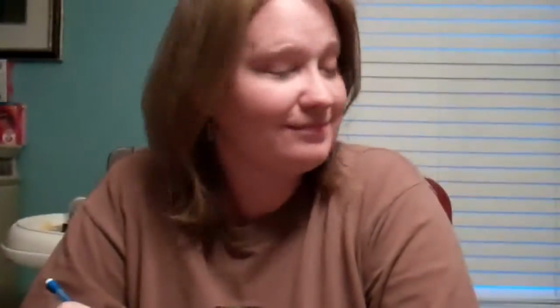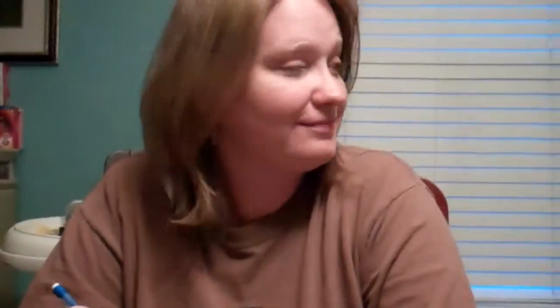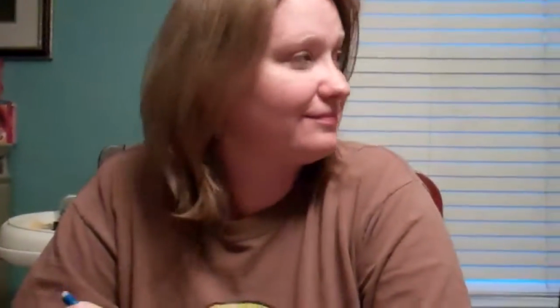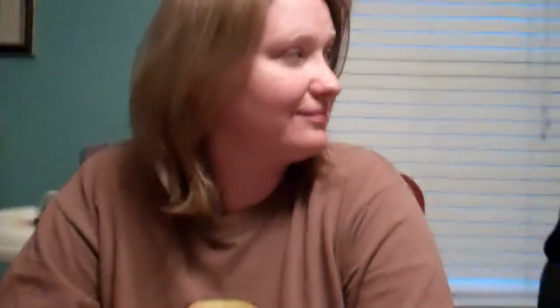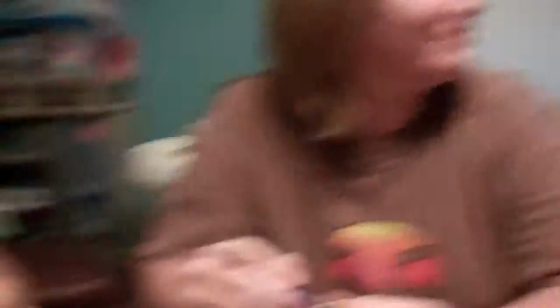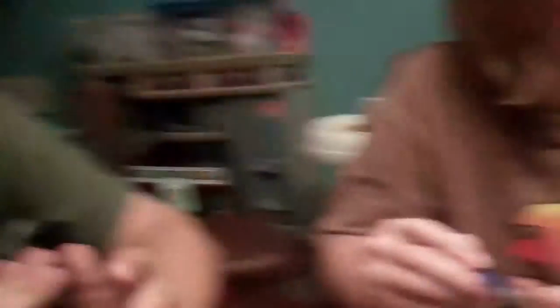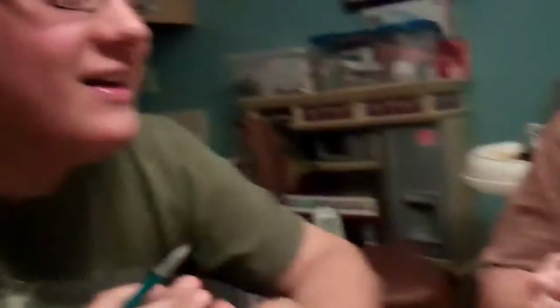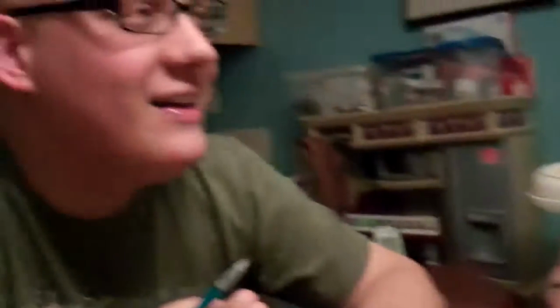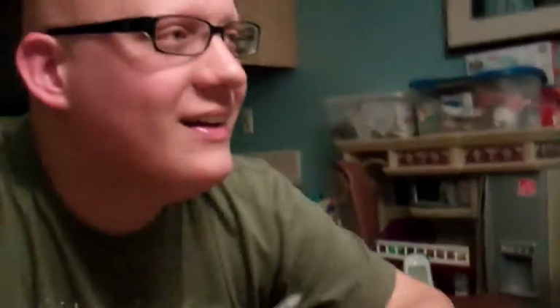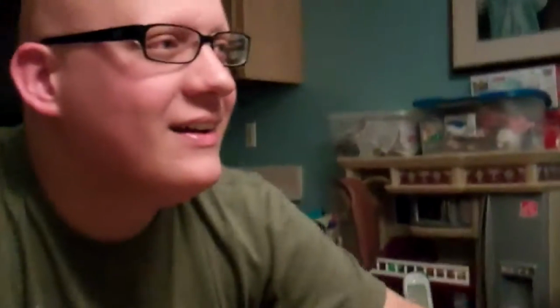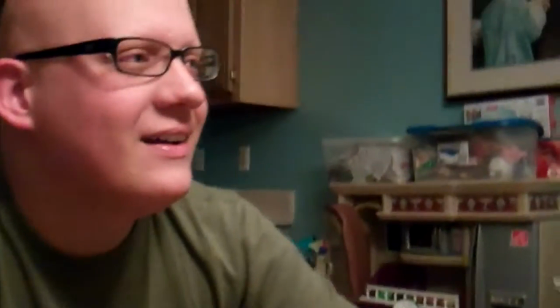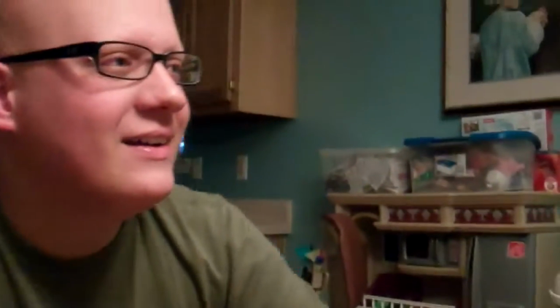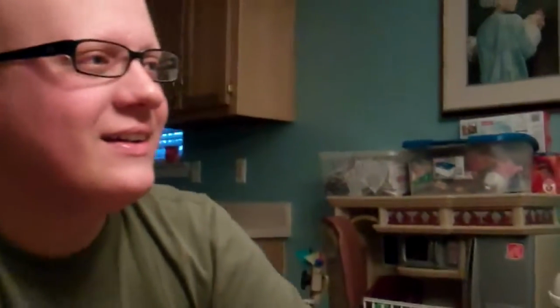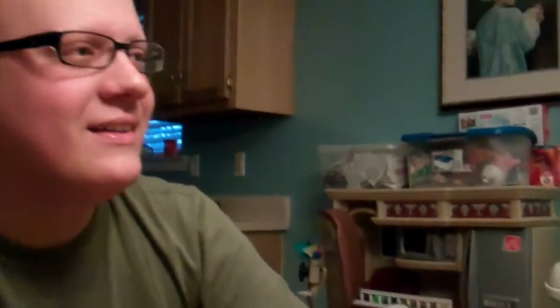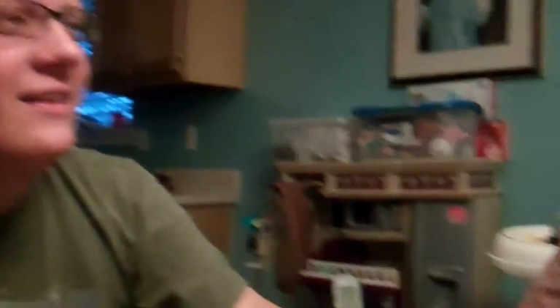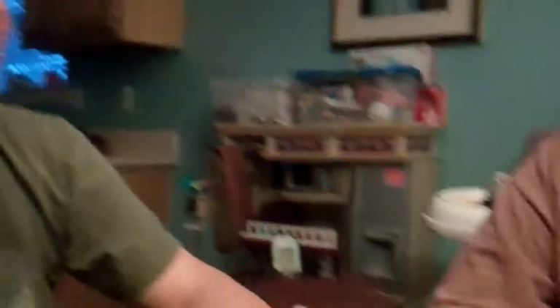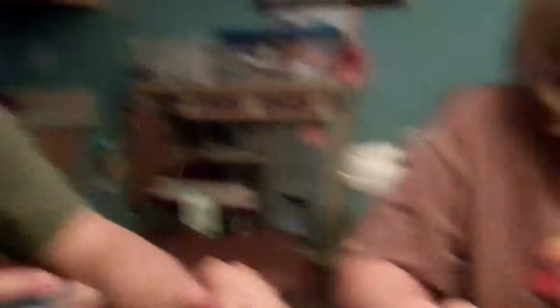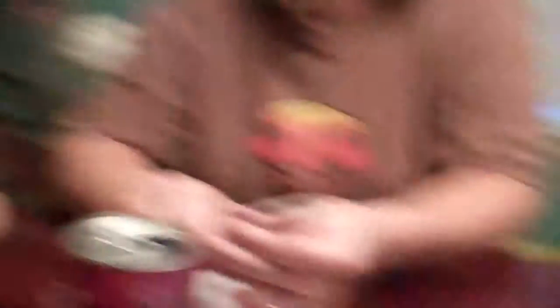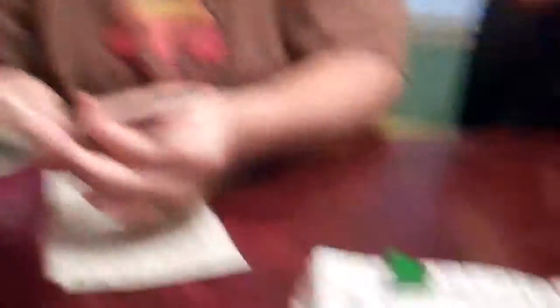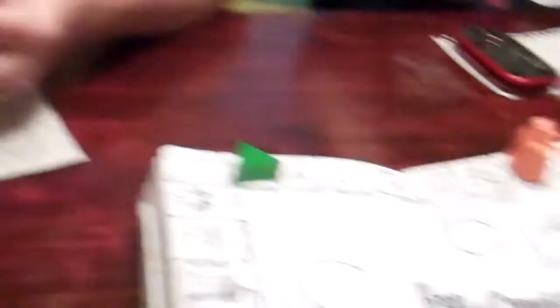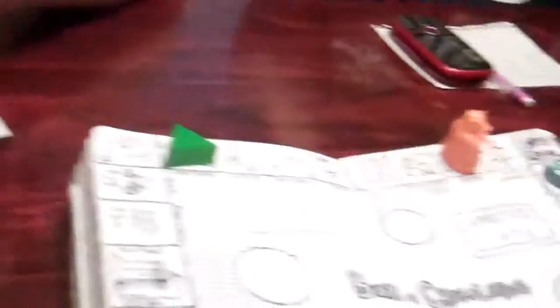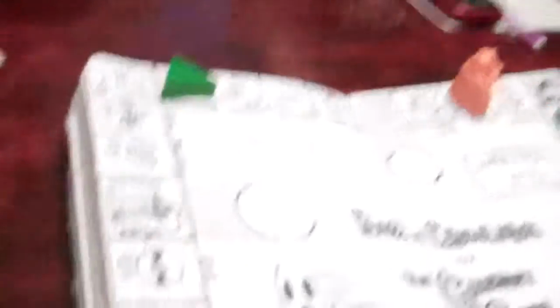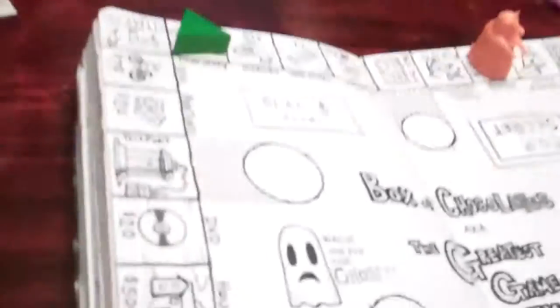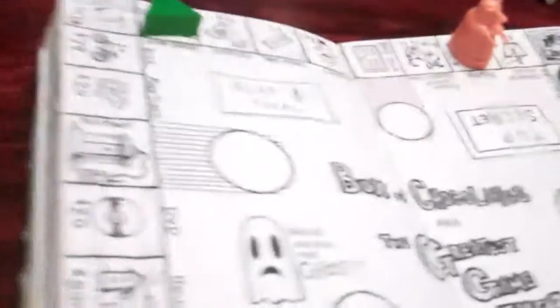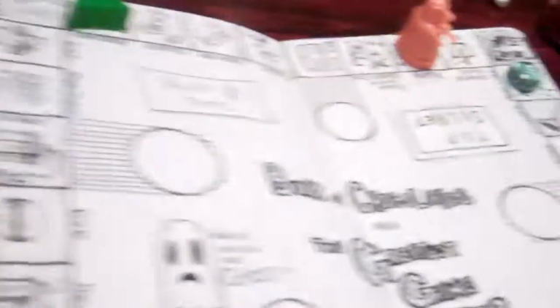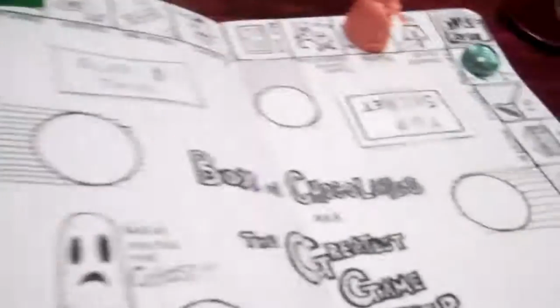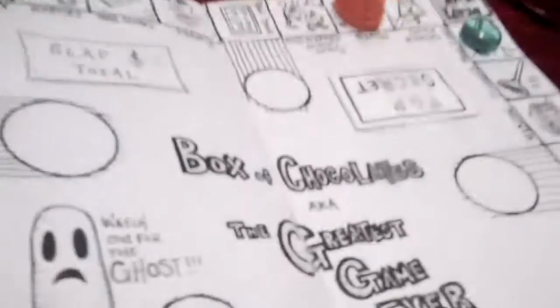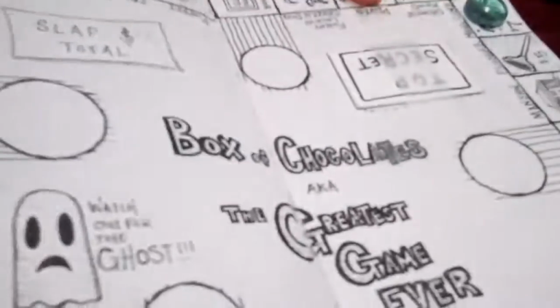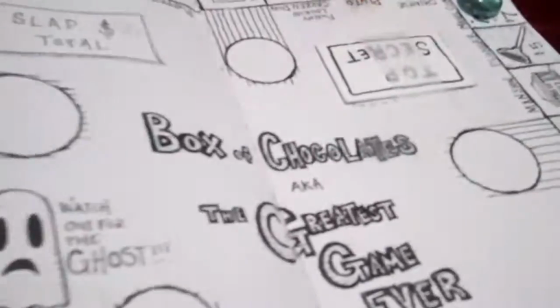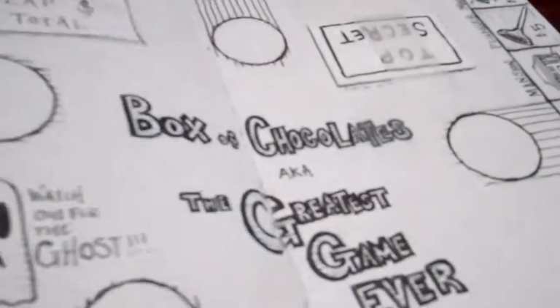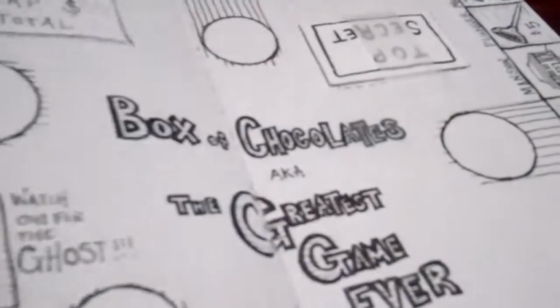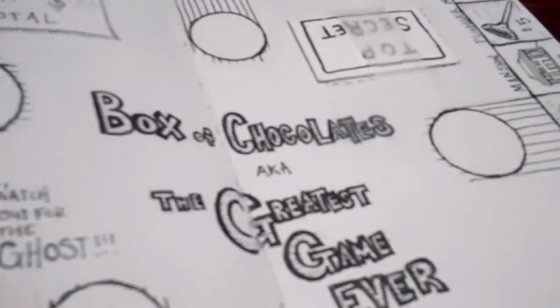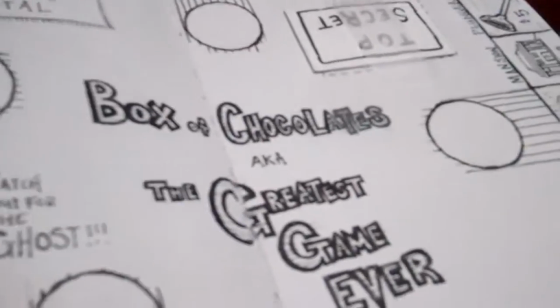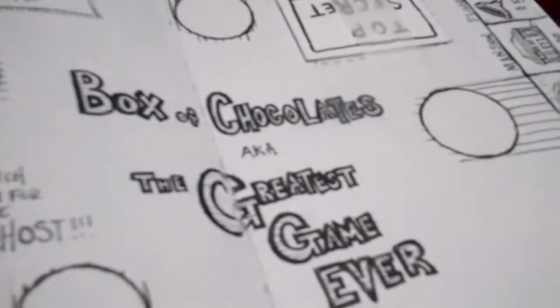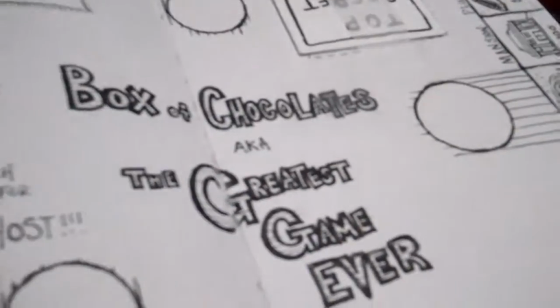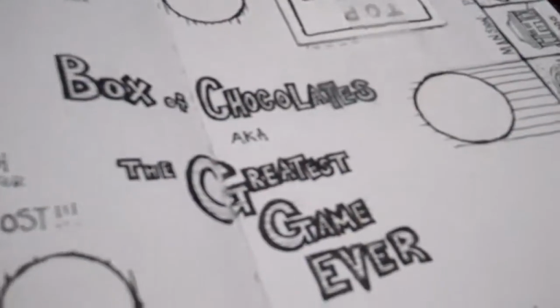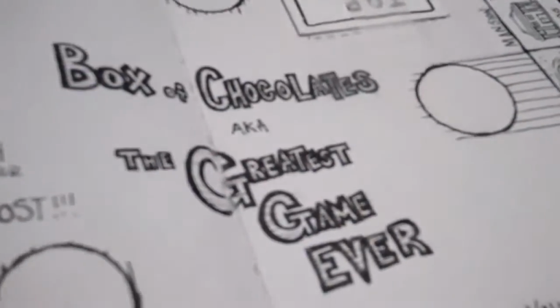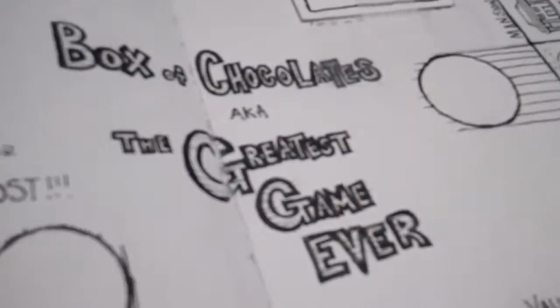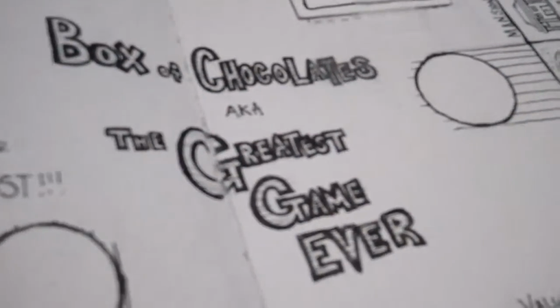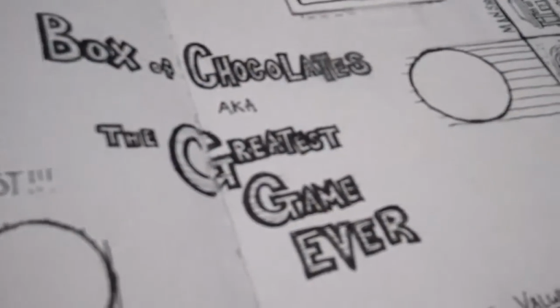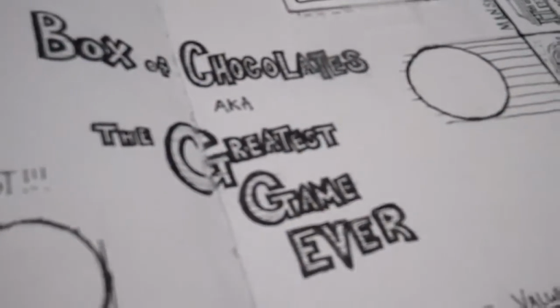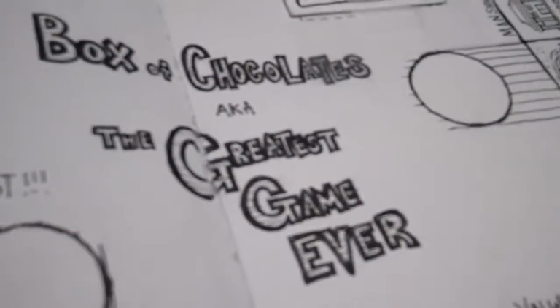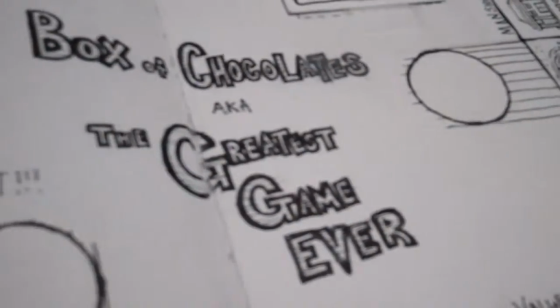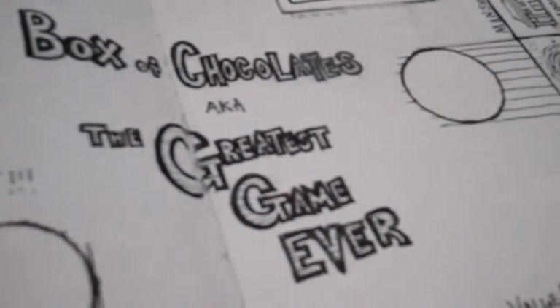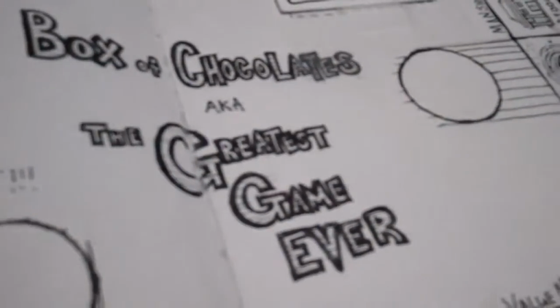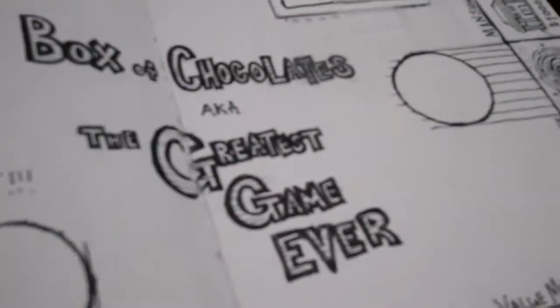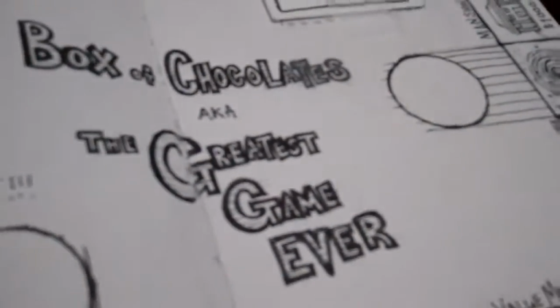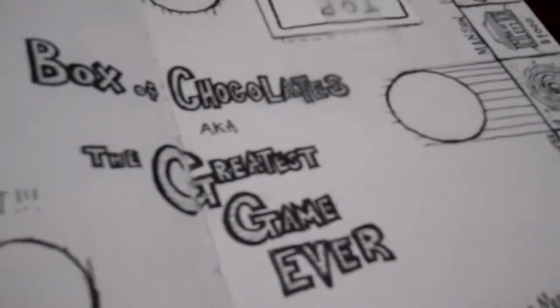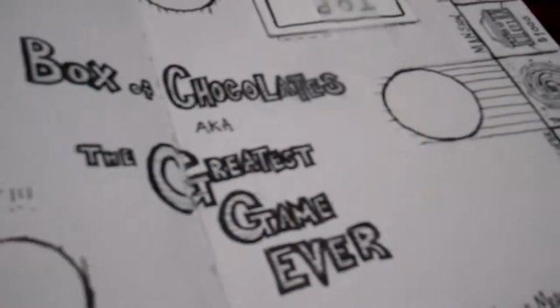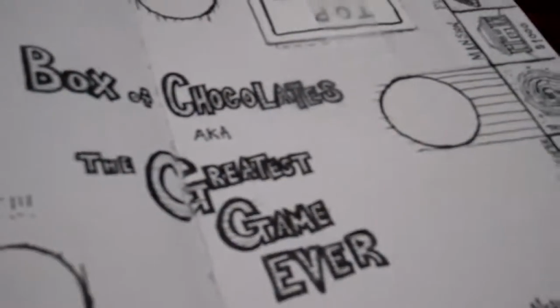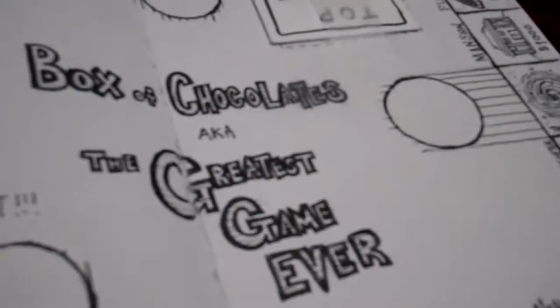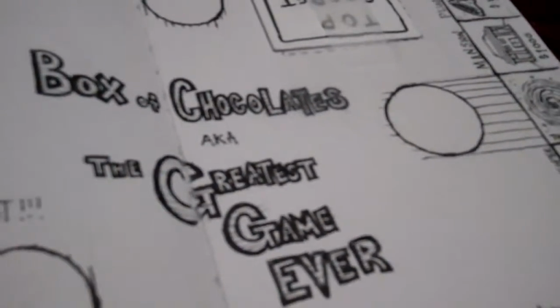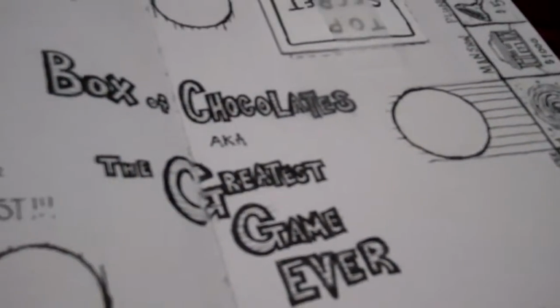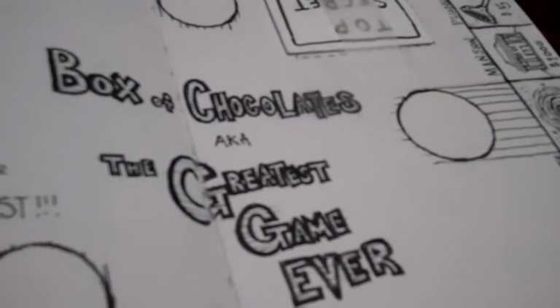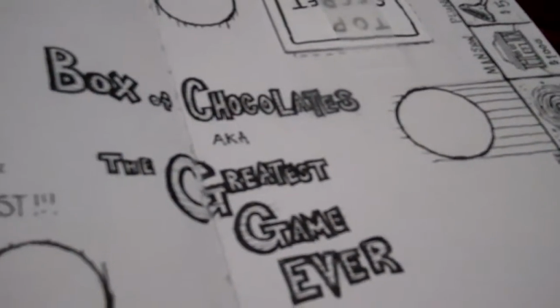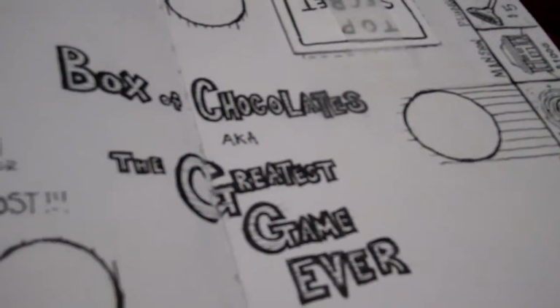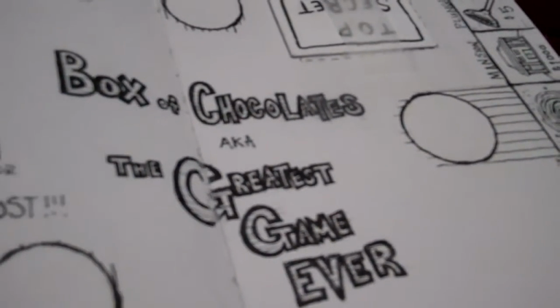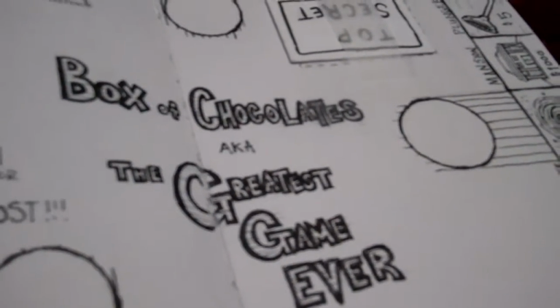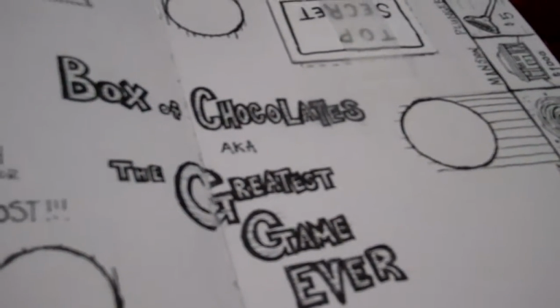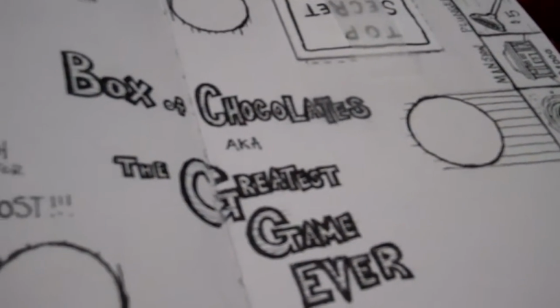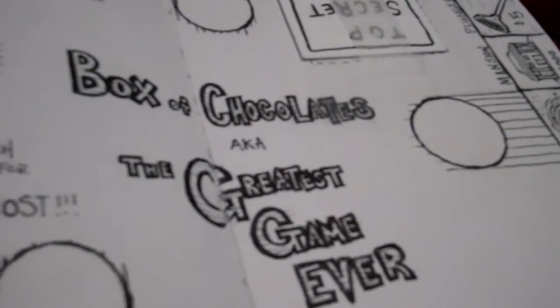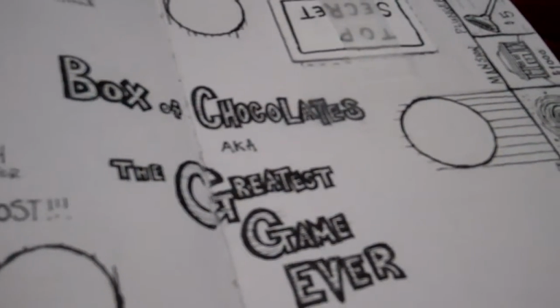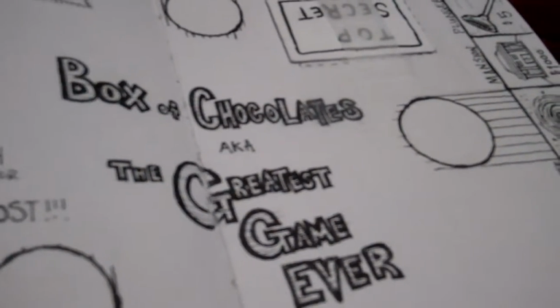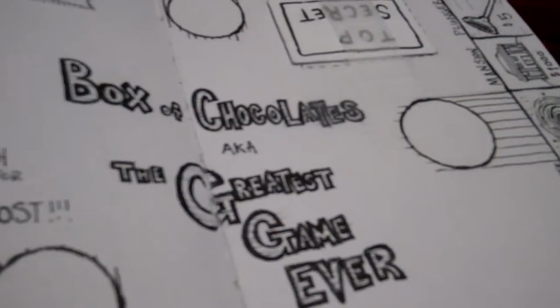He looks lovely. Let us know if you start passing out or something. That's right. Box of Chocolates — the greatest game ever. Coming to stores soon.